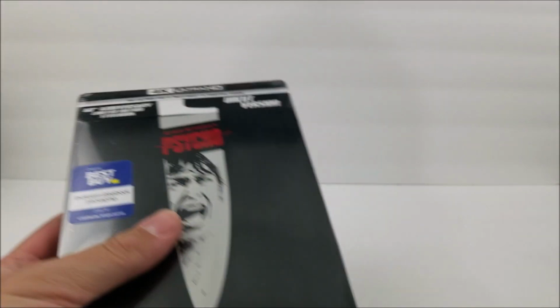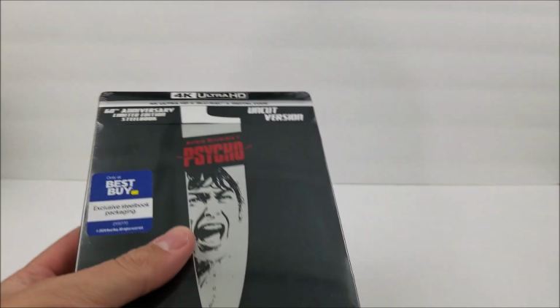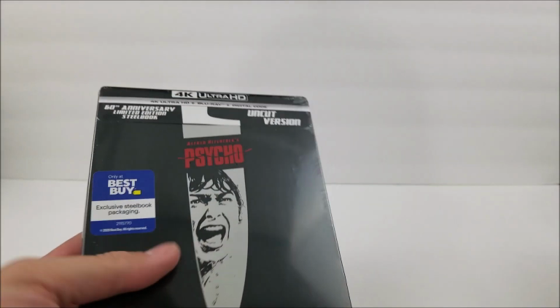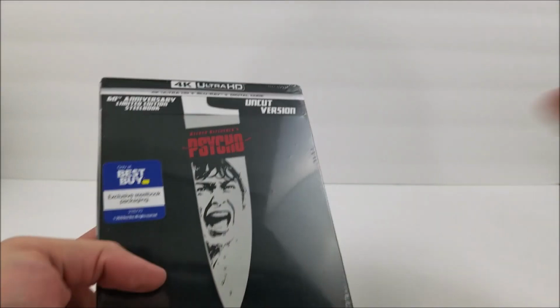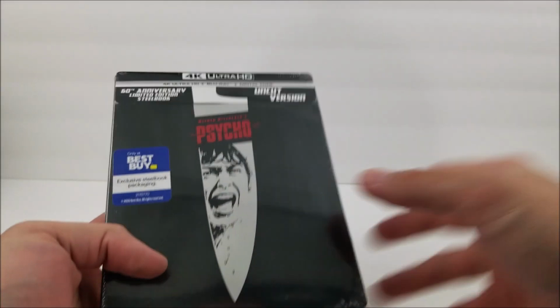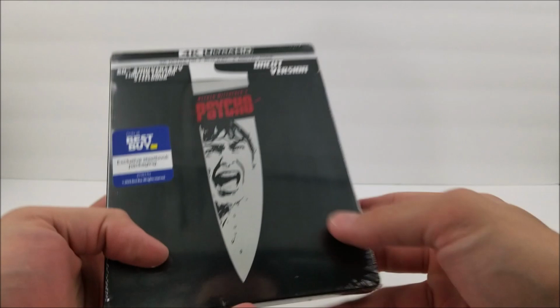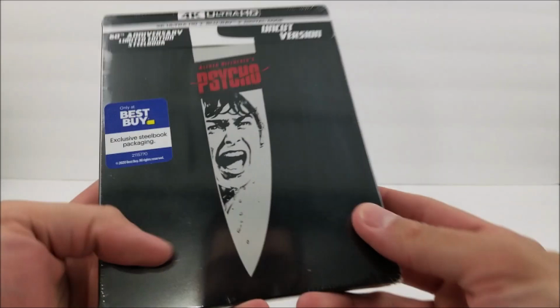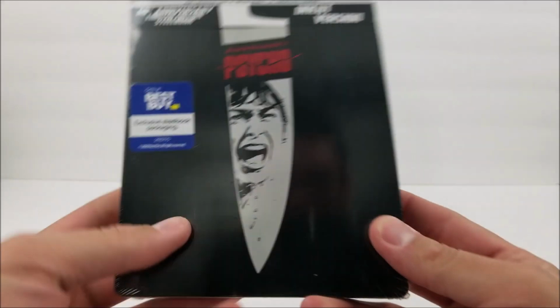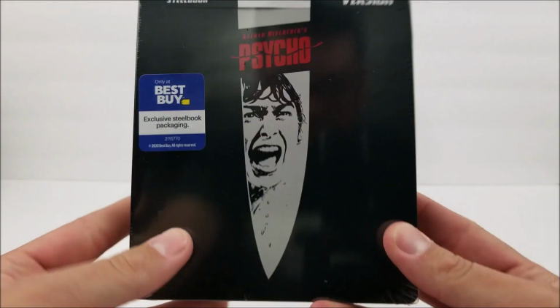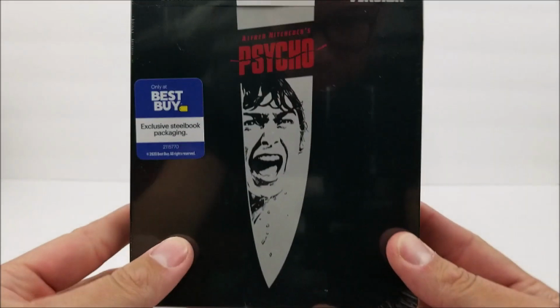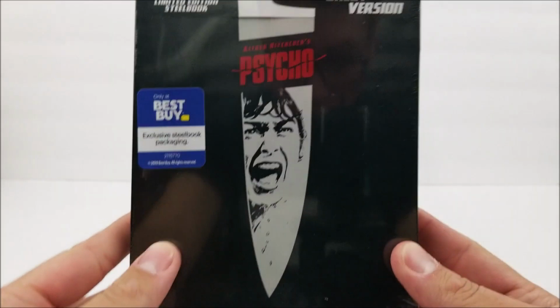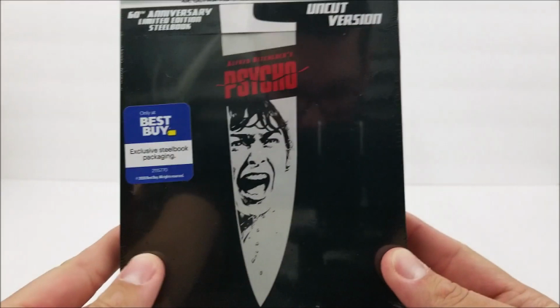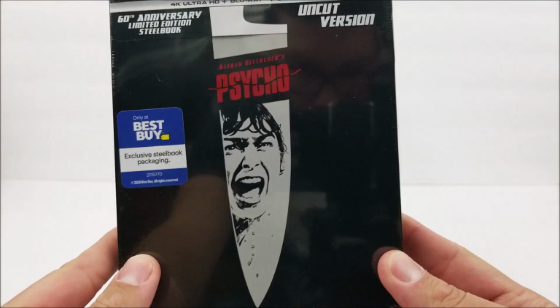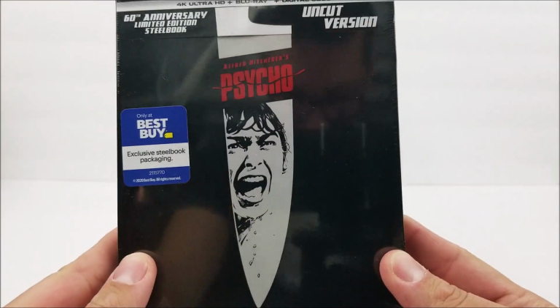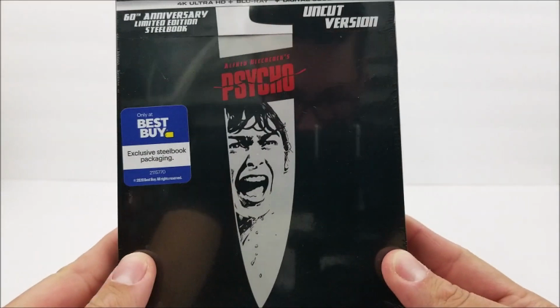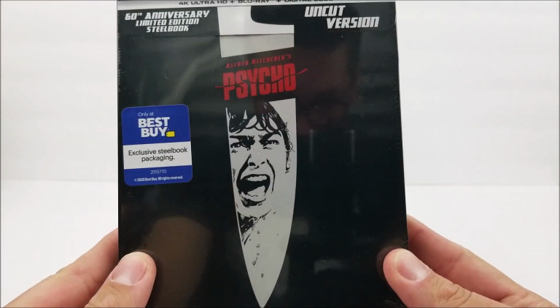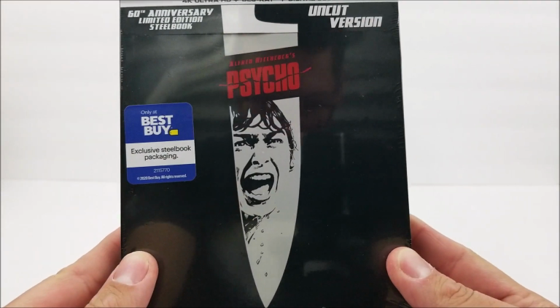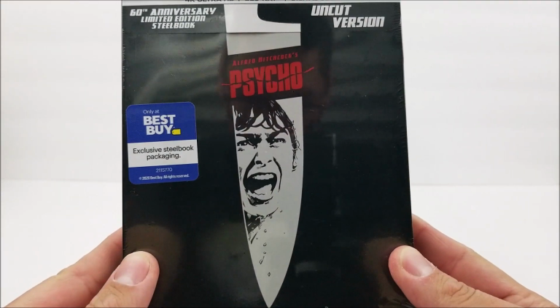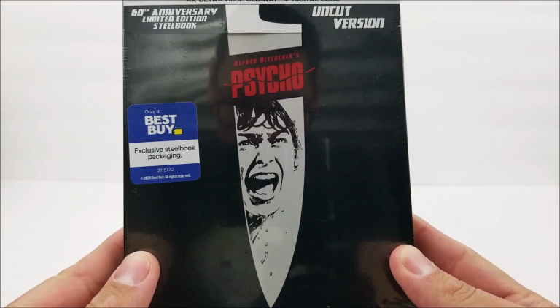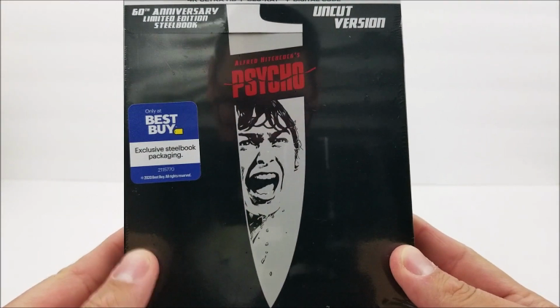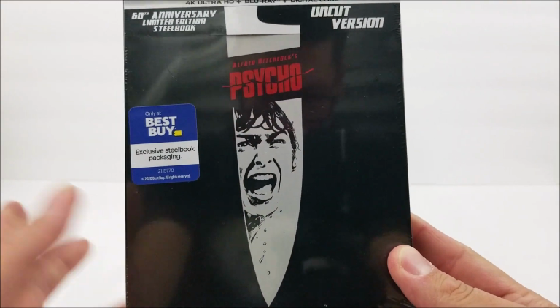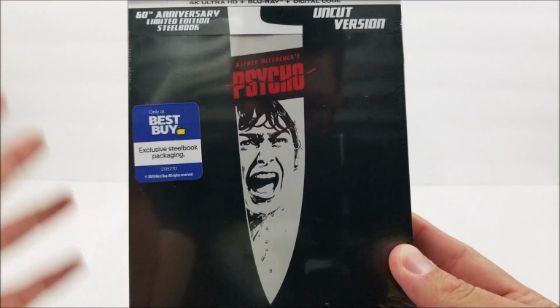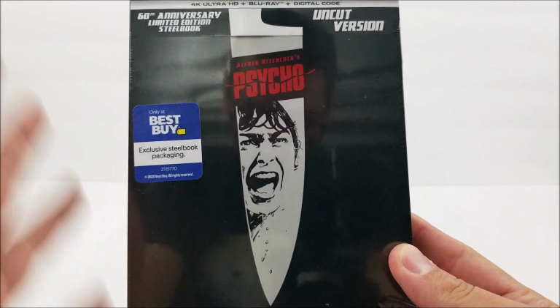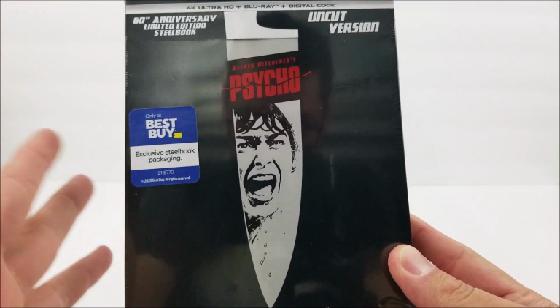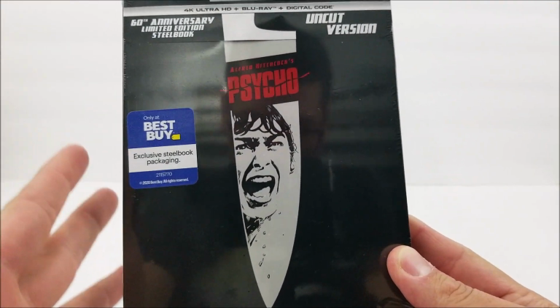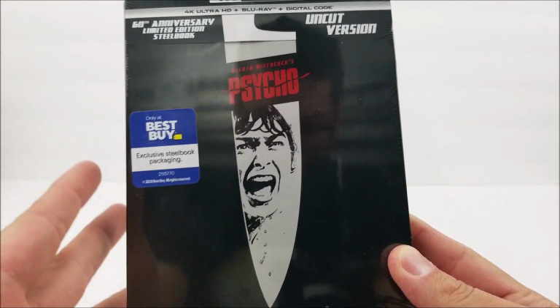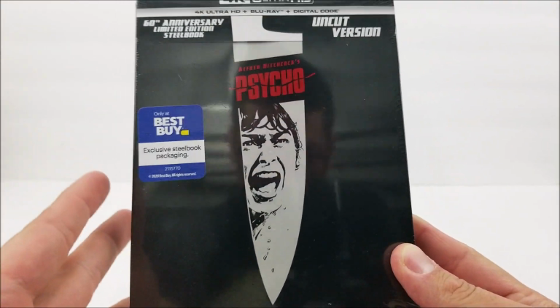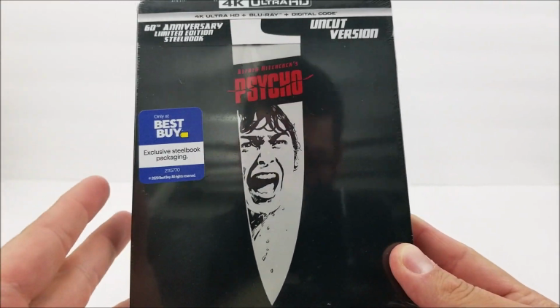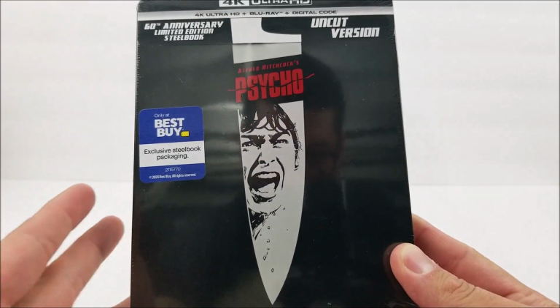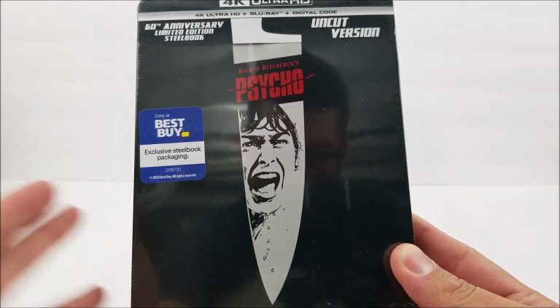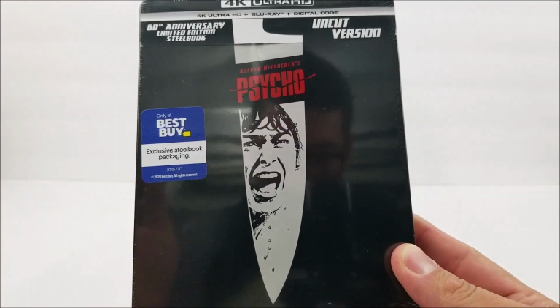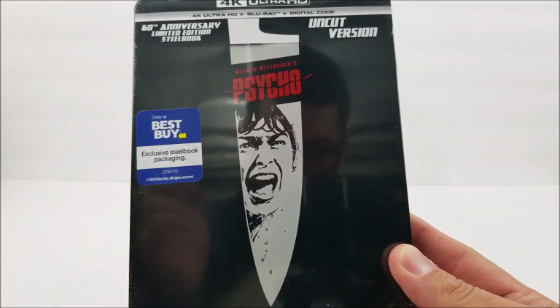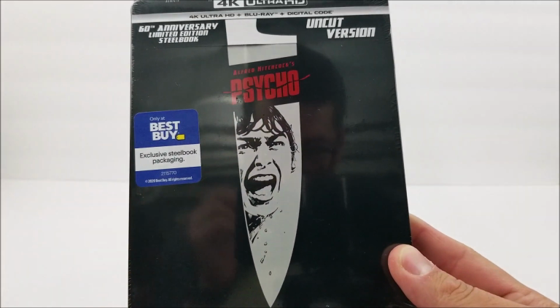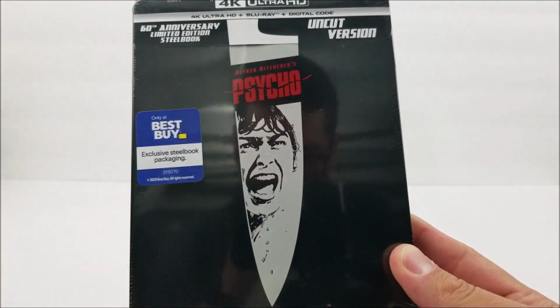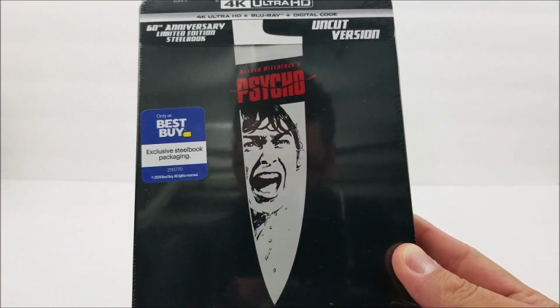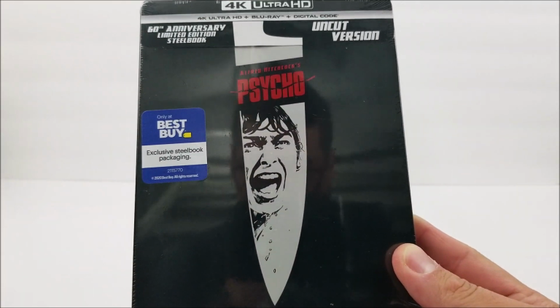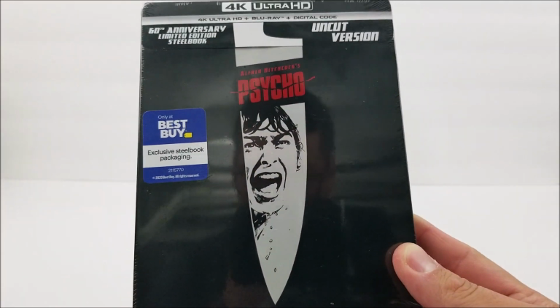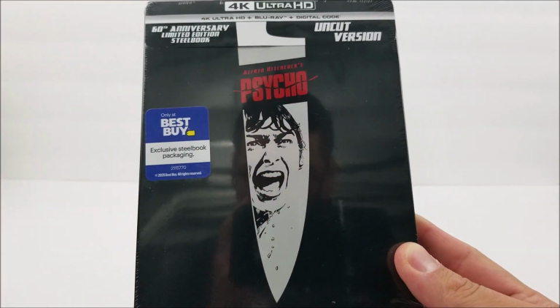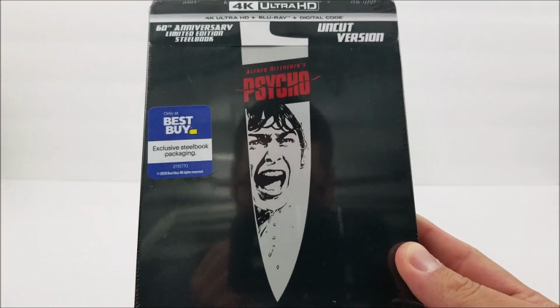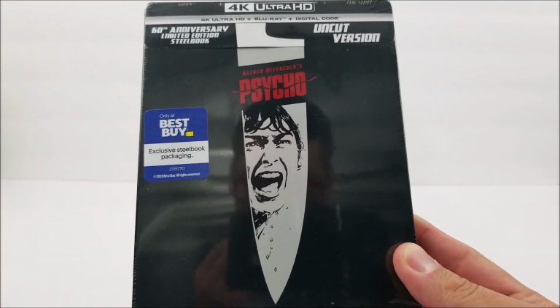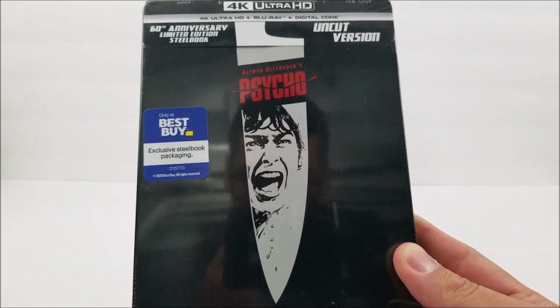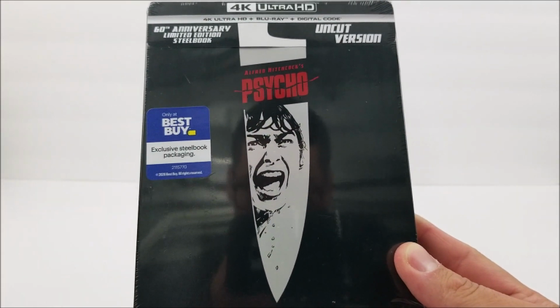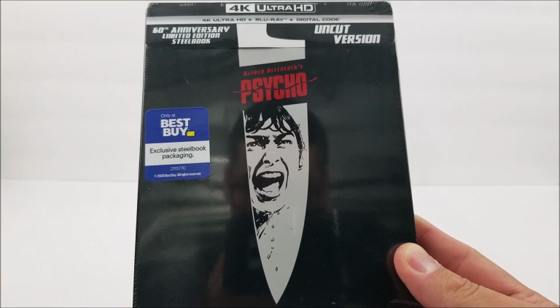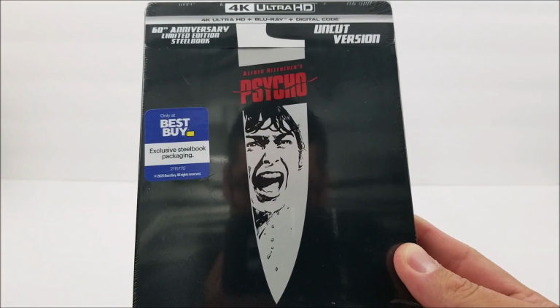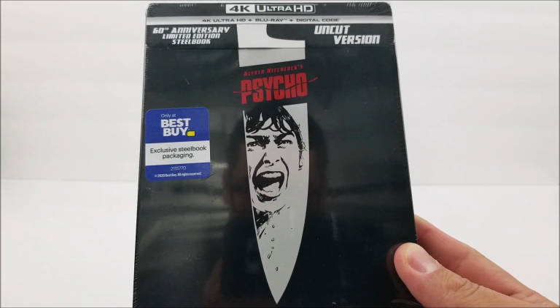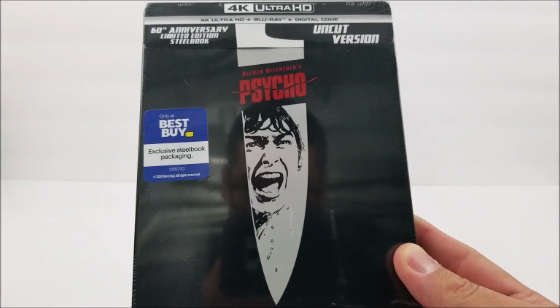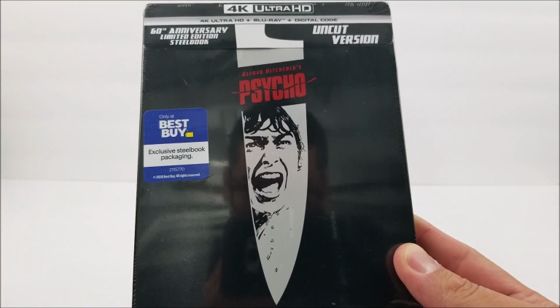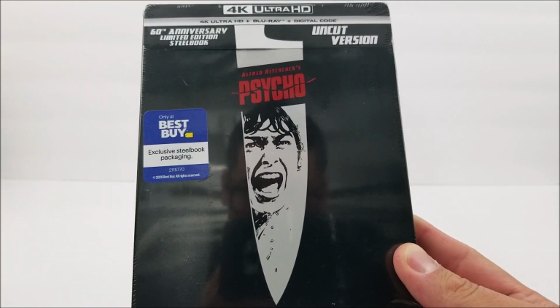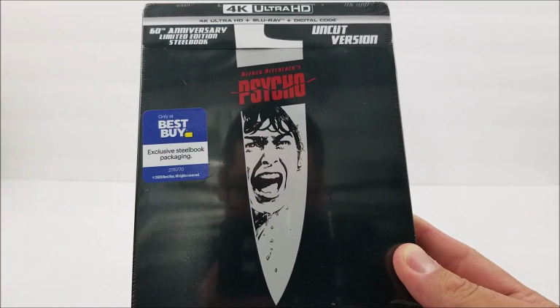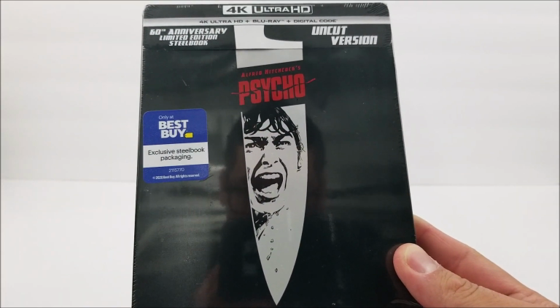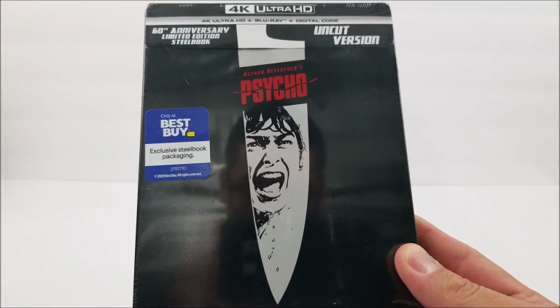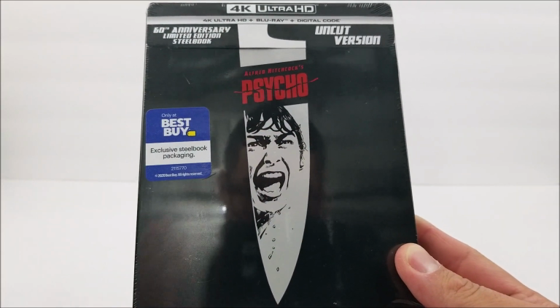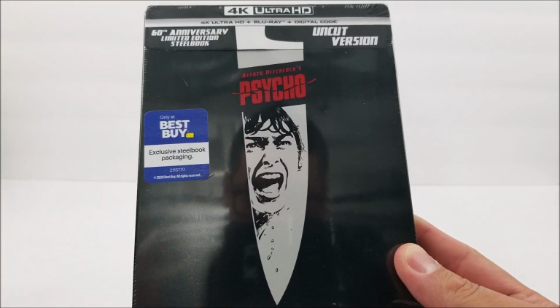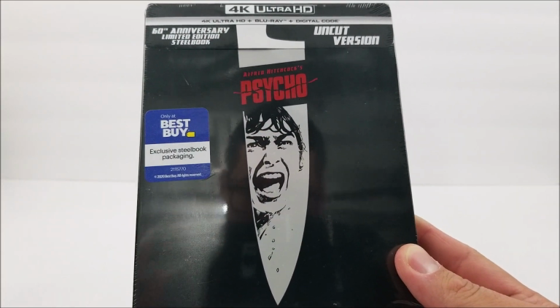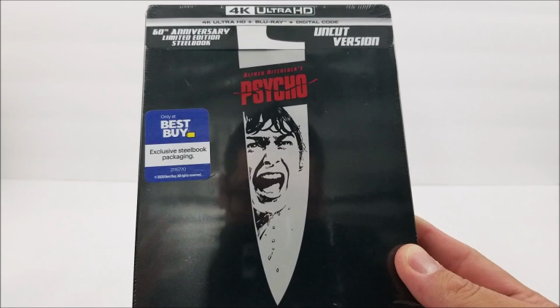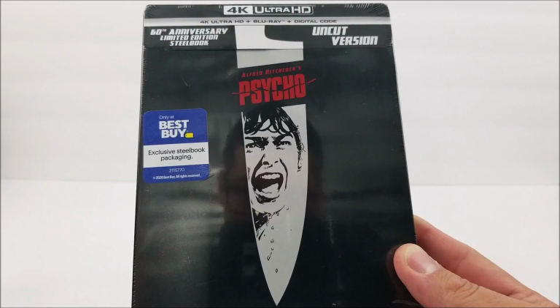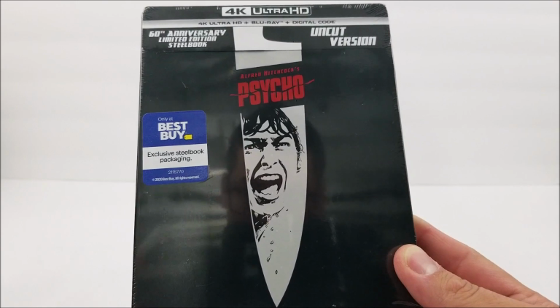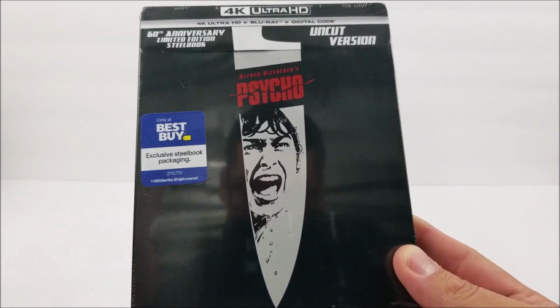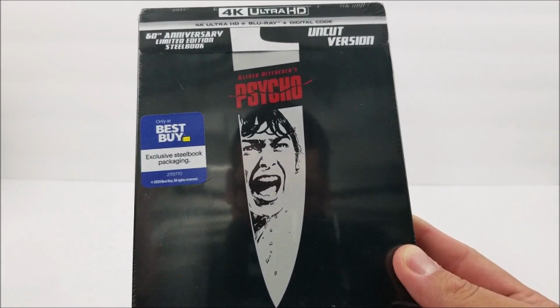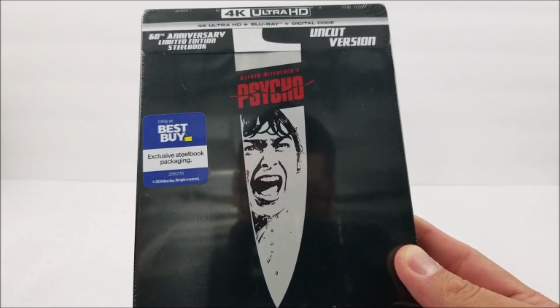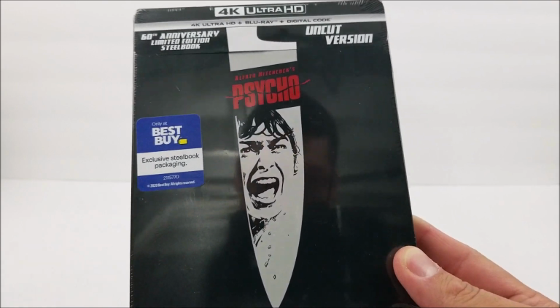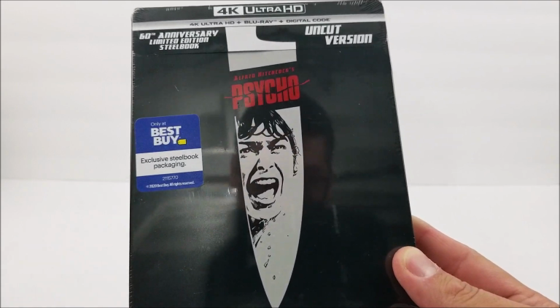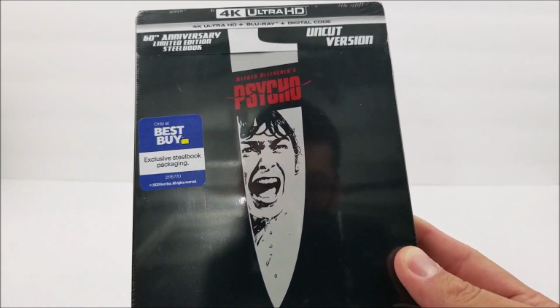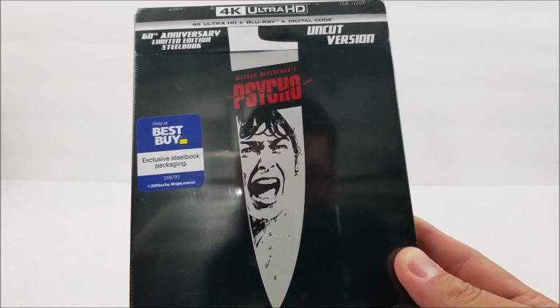Let's take a look at the front. There is a little sticker on there, just like all the other Best Buy releases. It says 'Only at Best Buy — exclusive Steelbook packaging.'